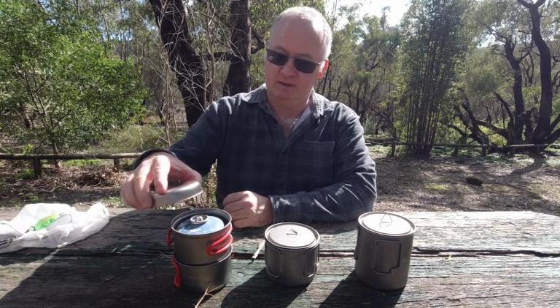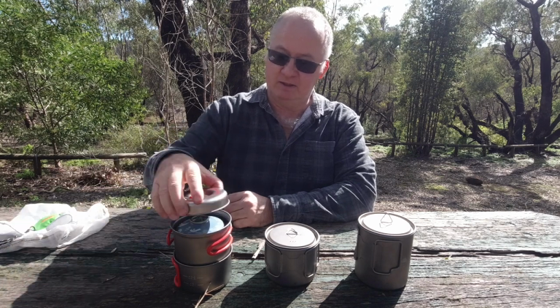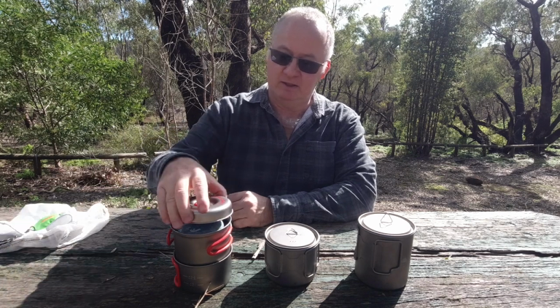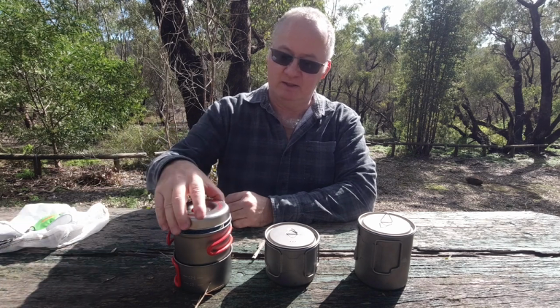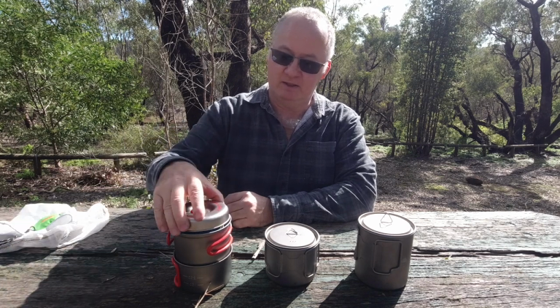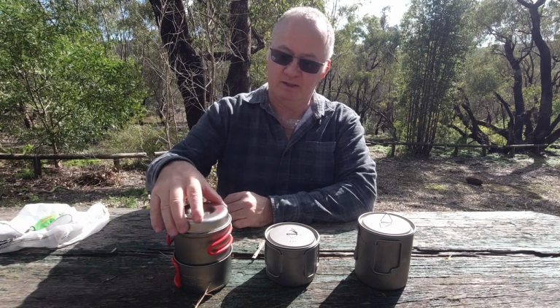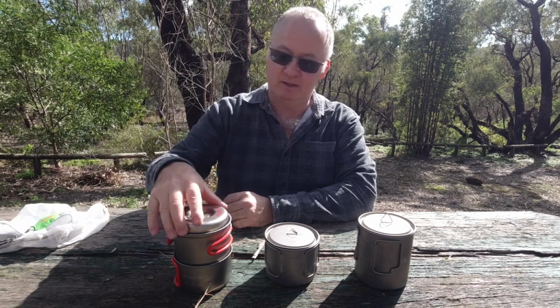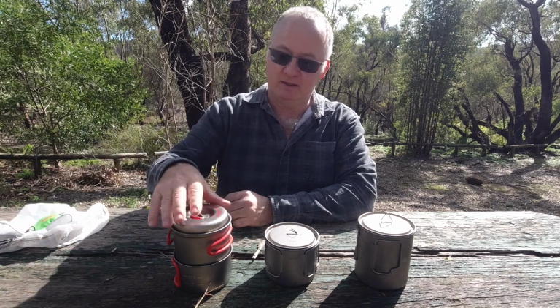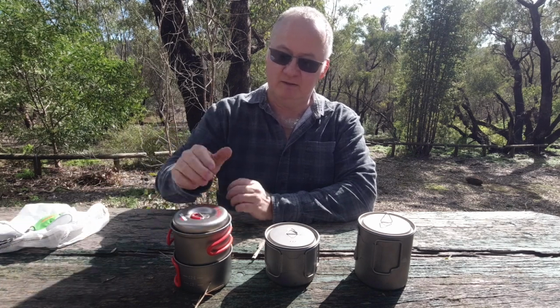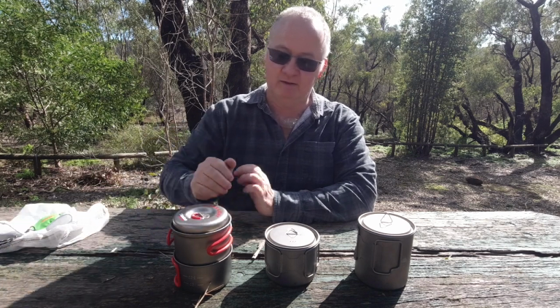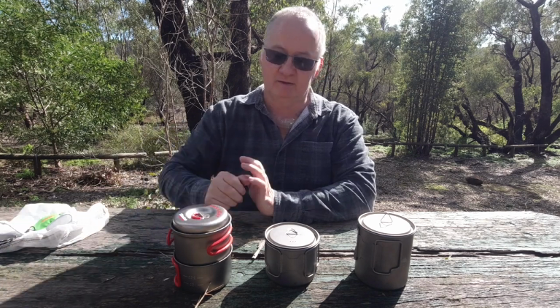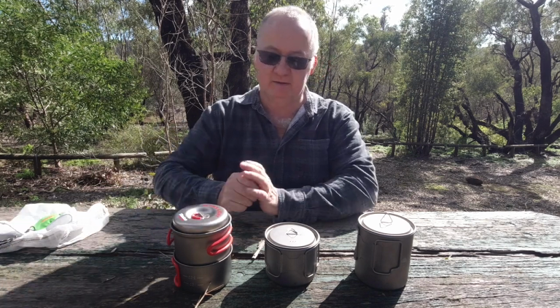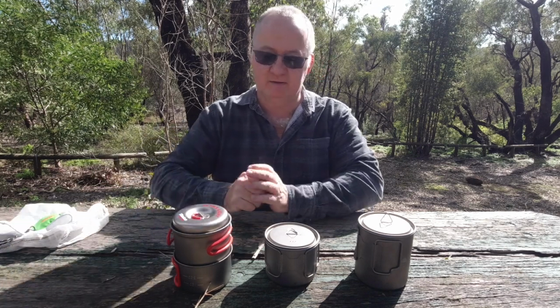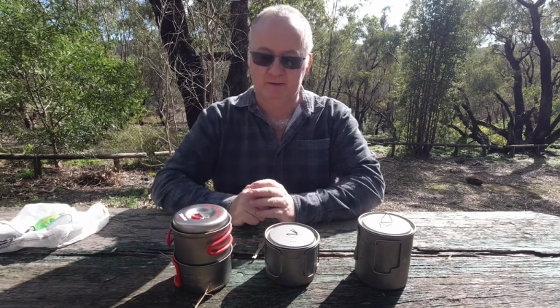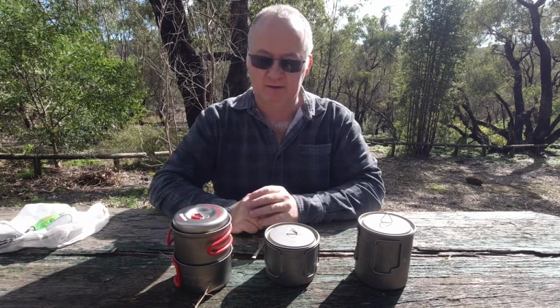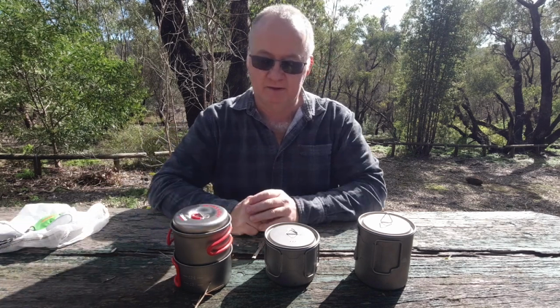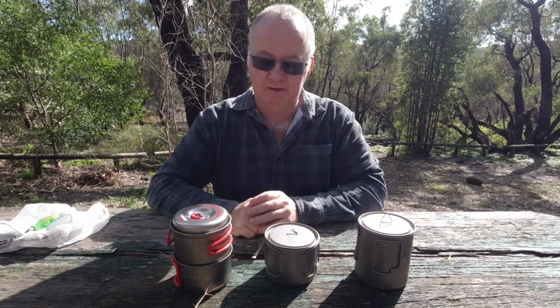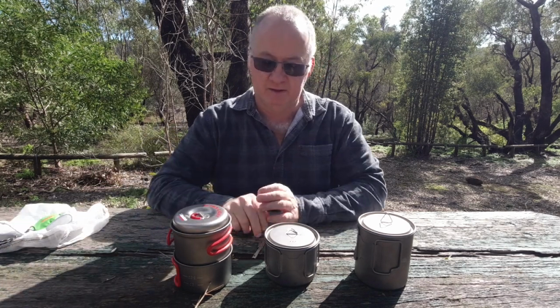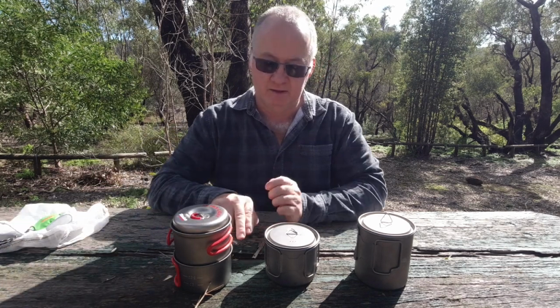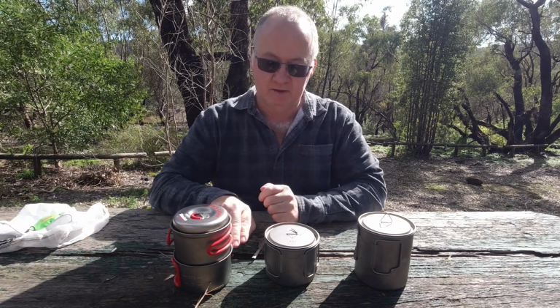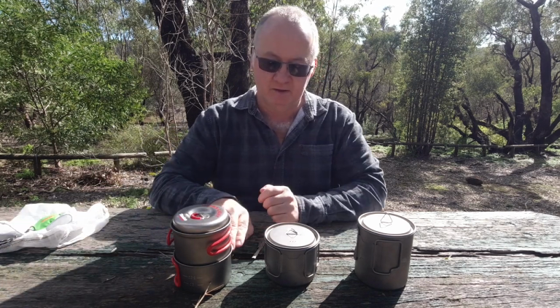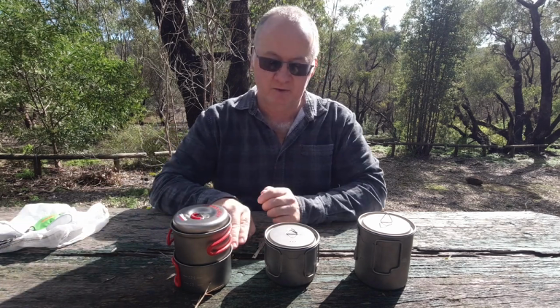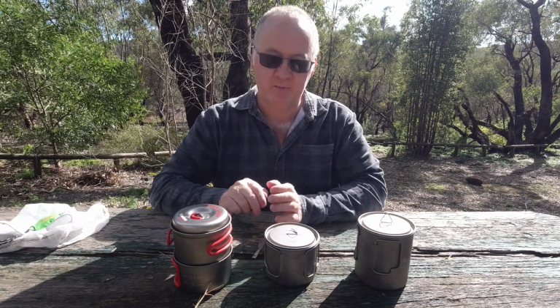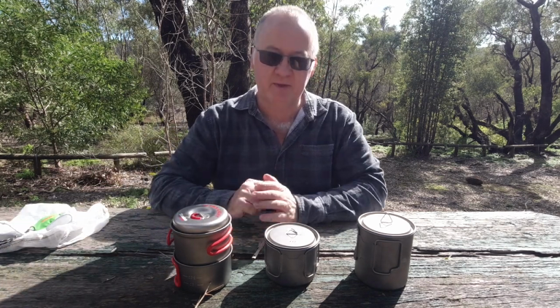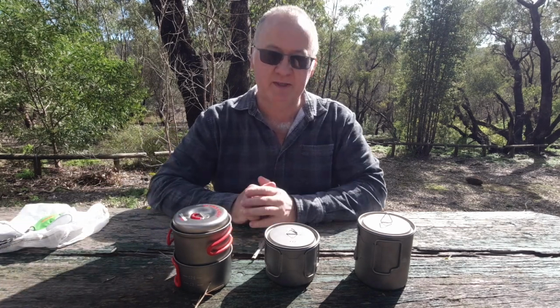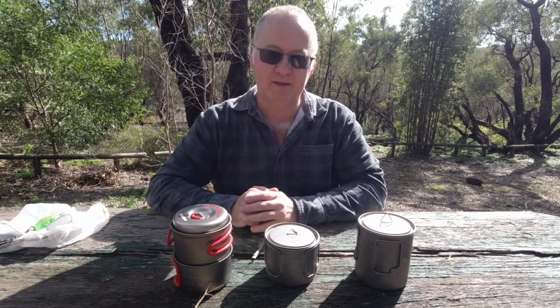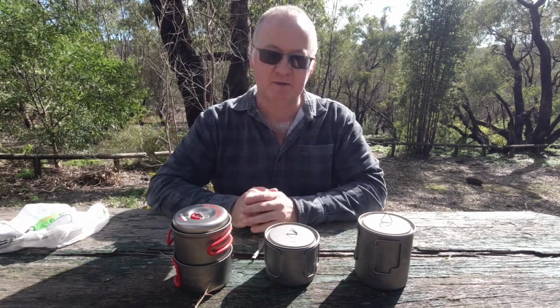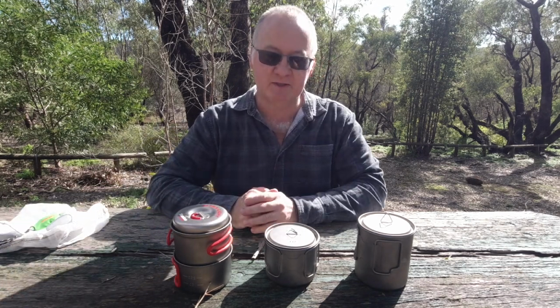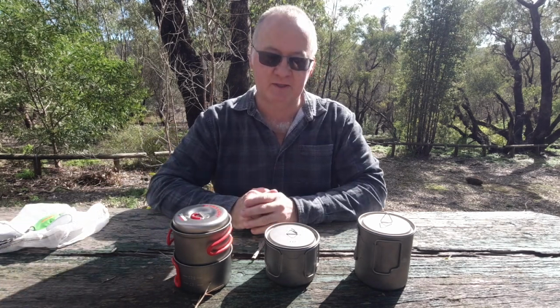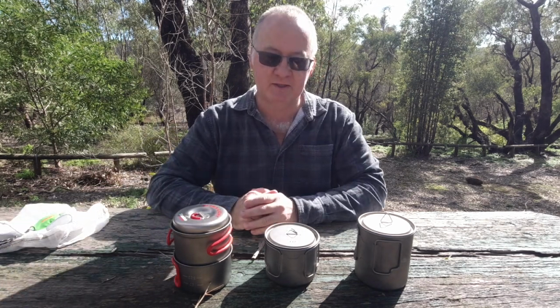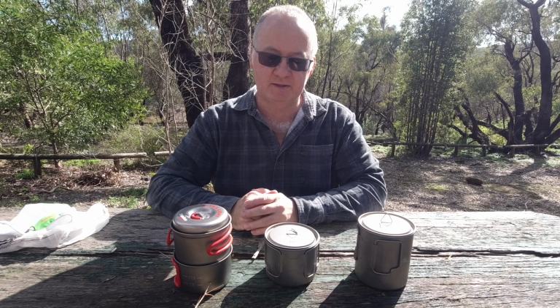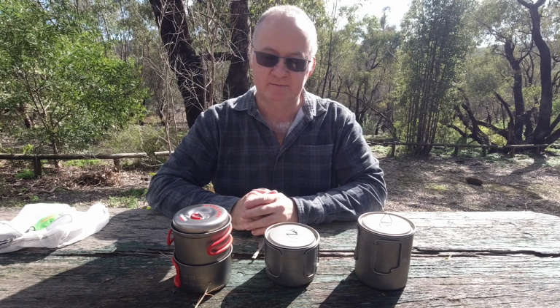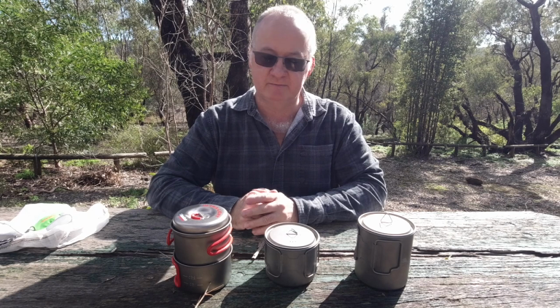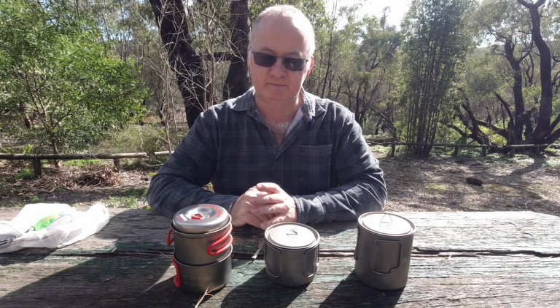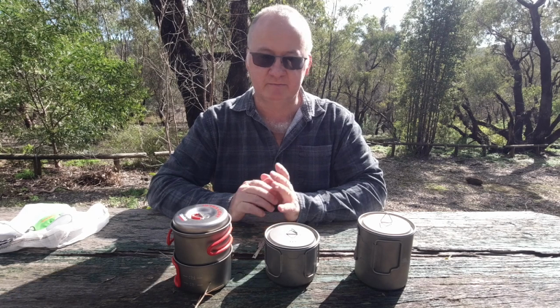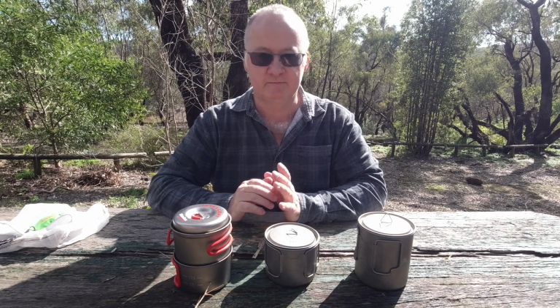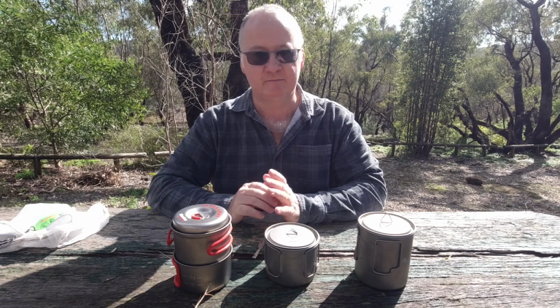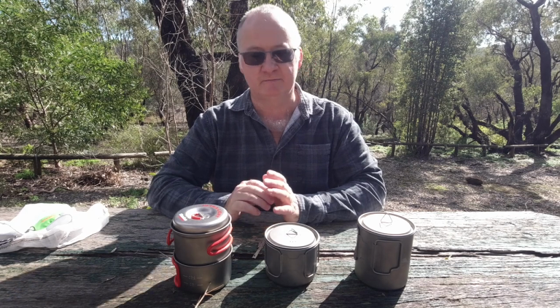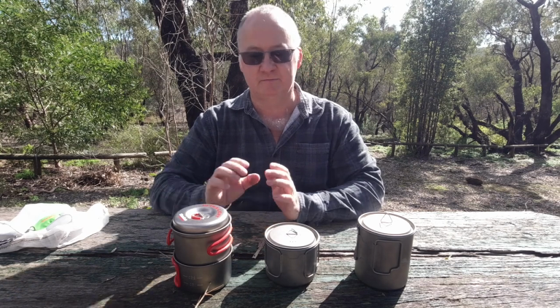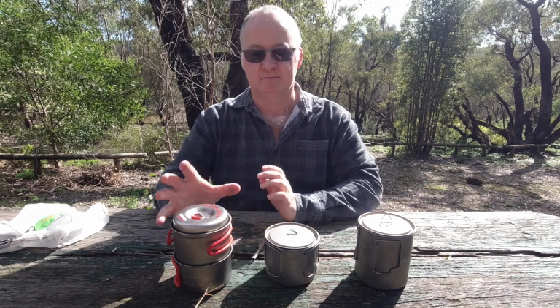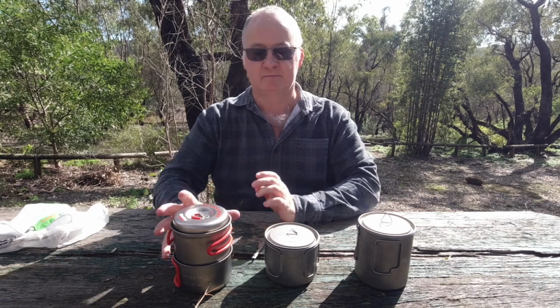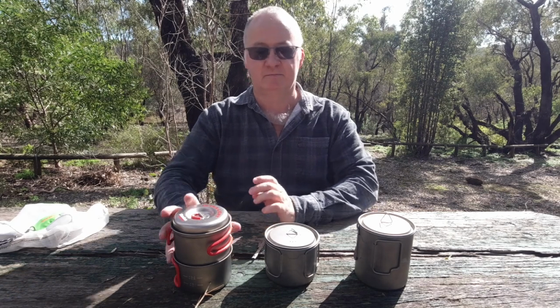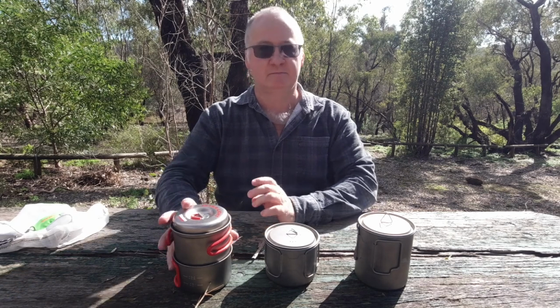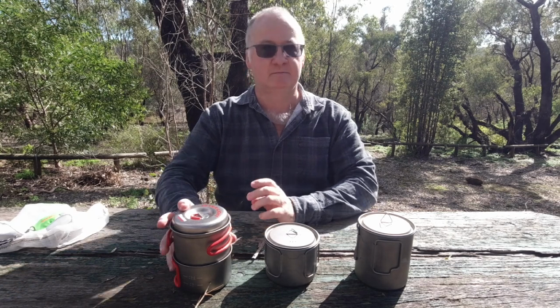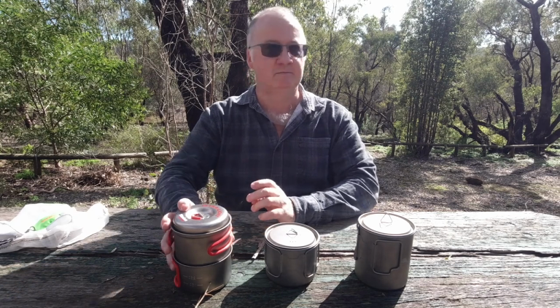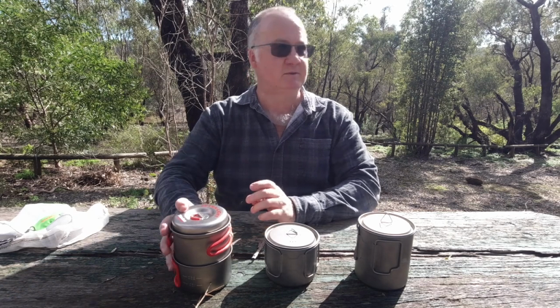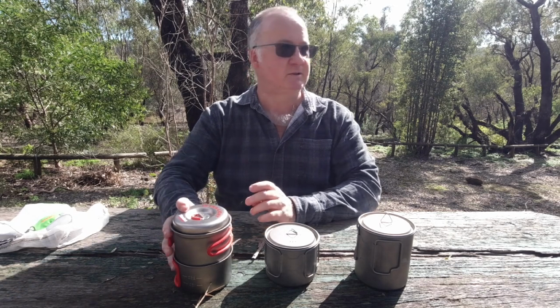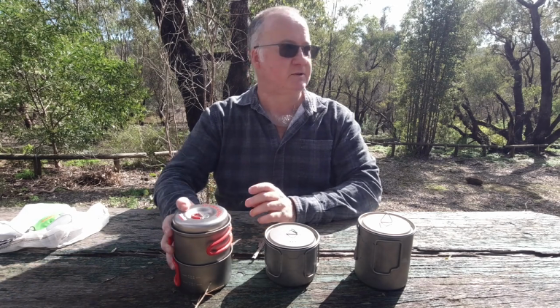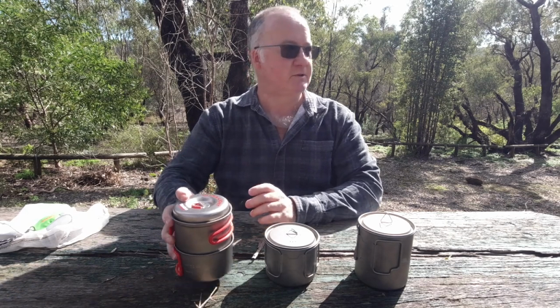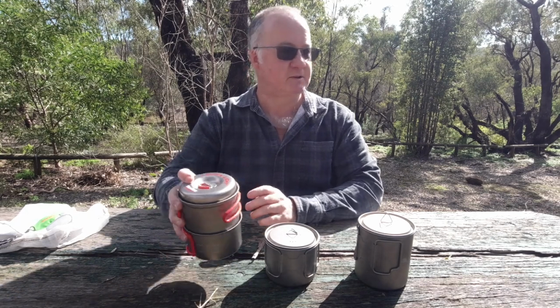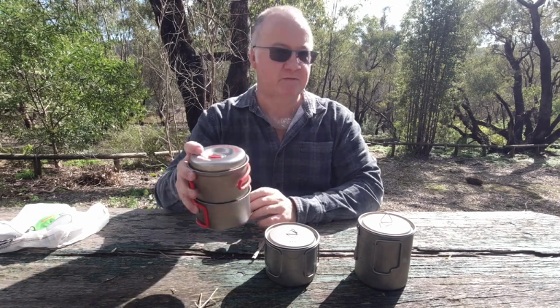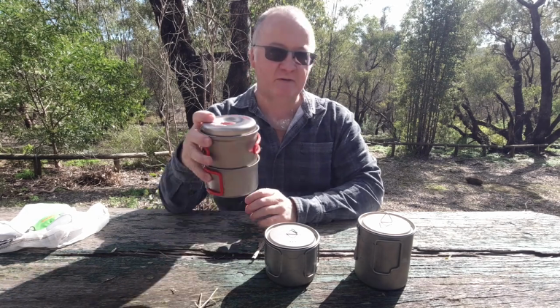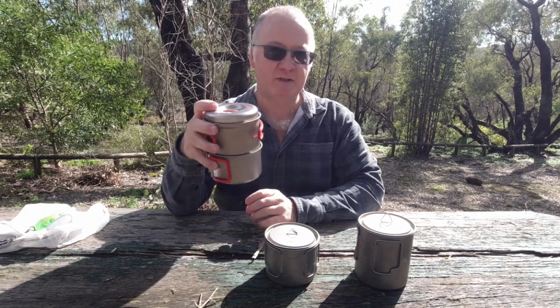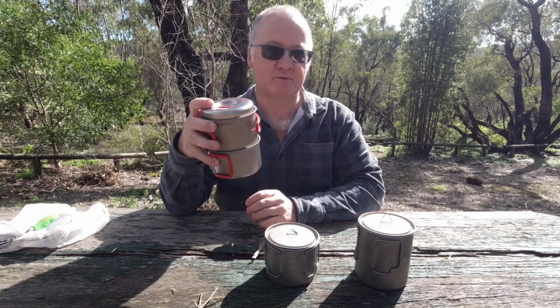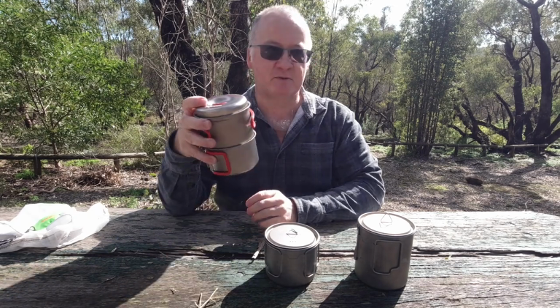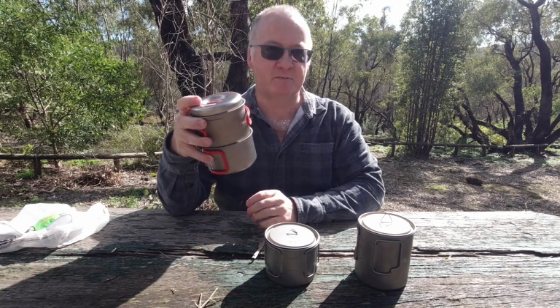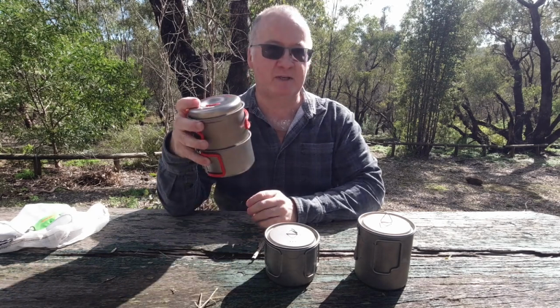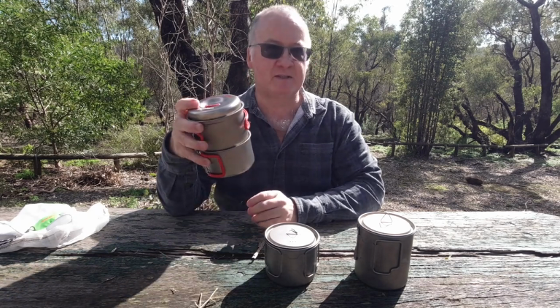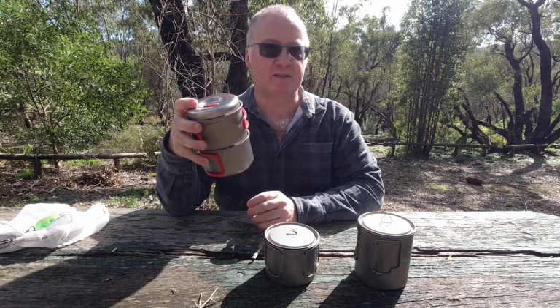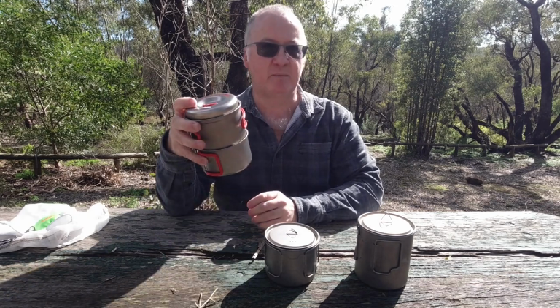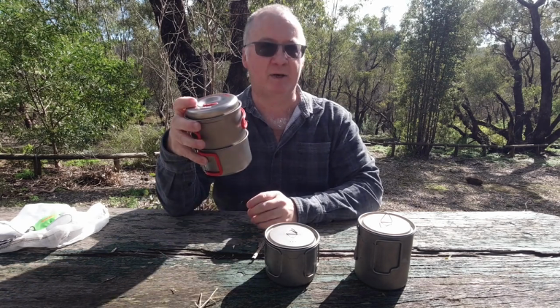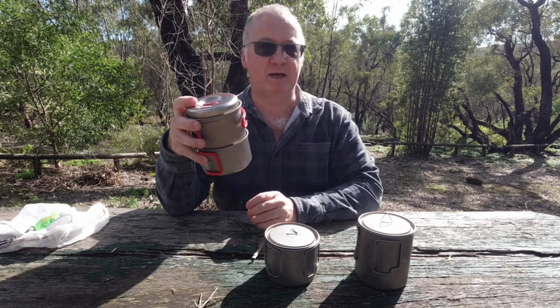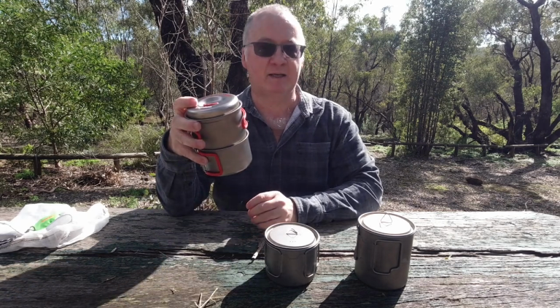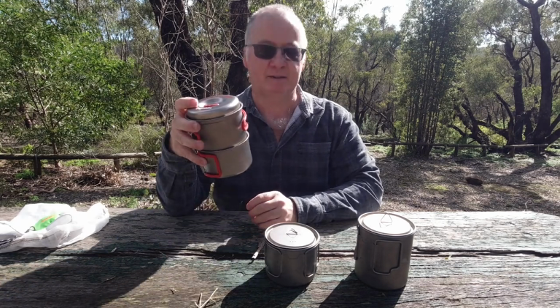With the lid on and the cup on the outside, it uses very little space in your pack.